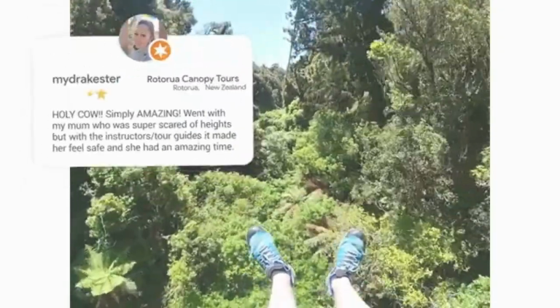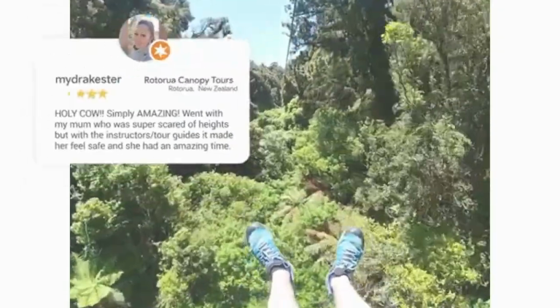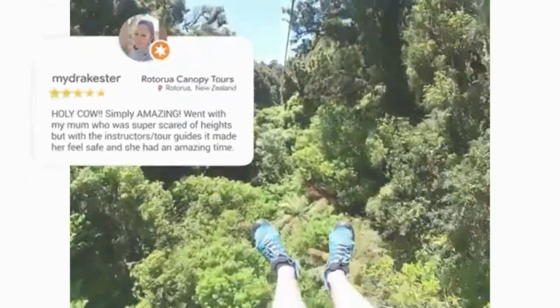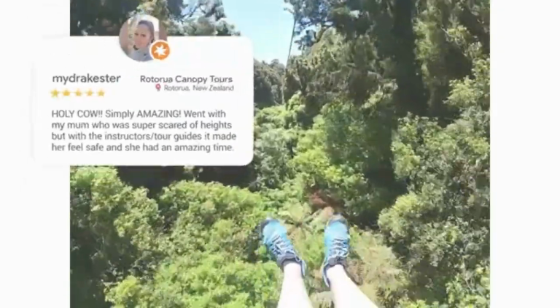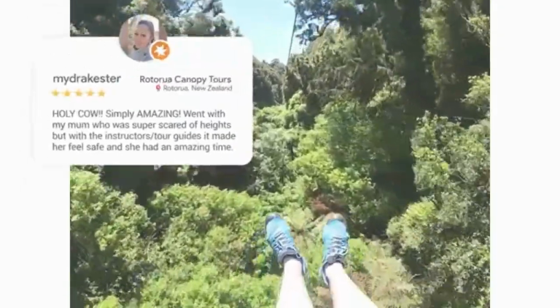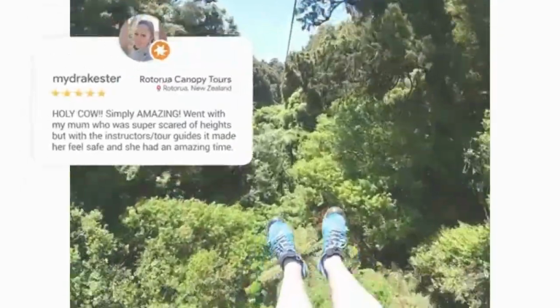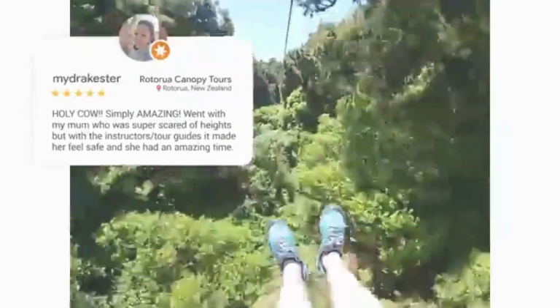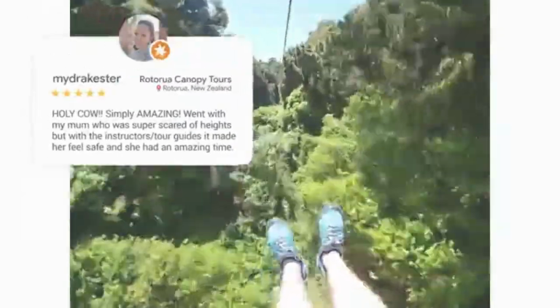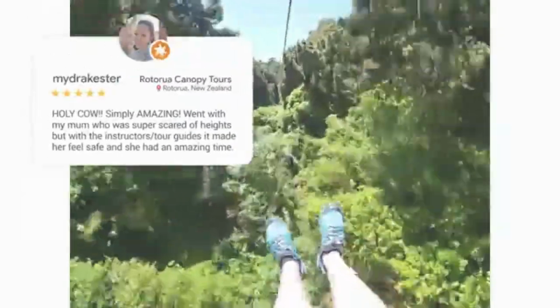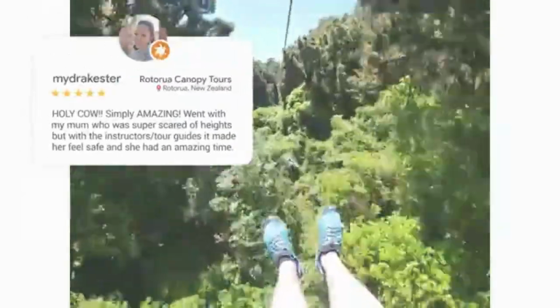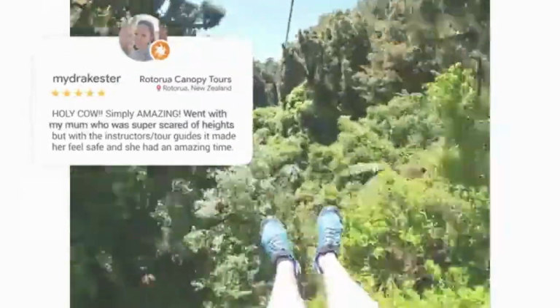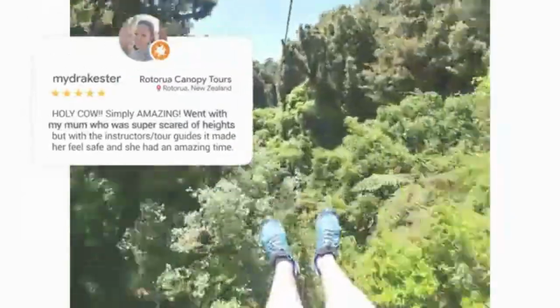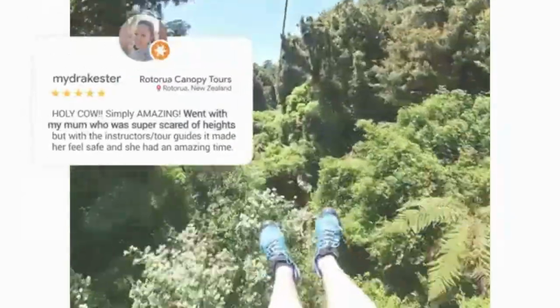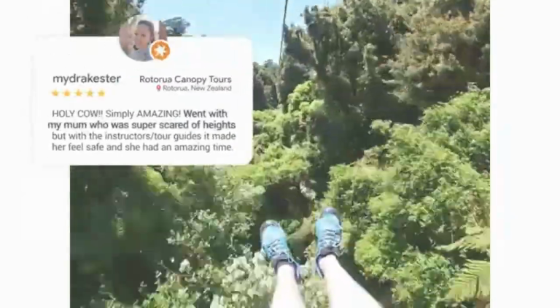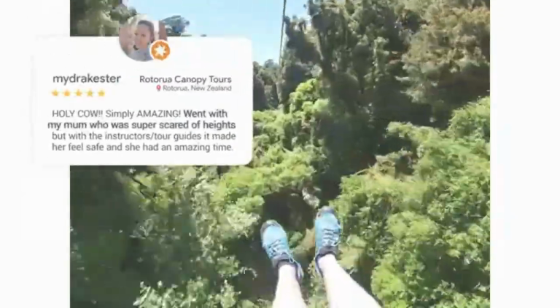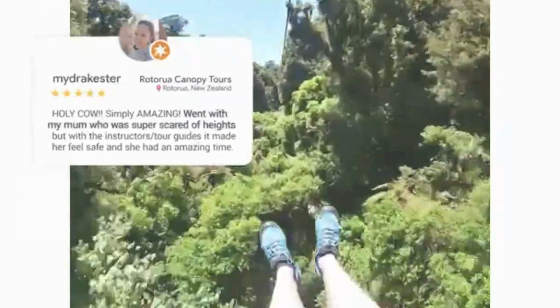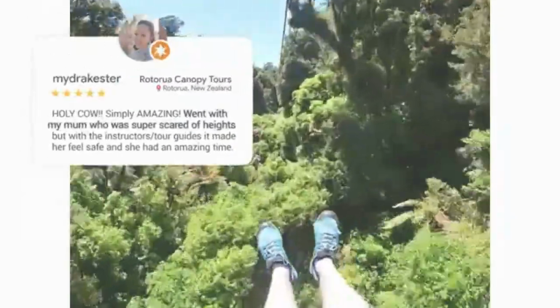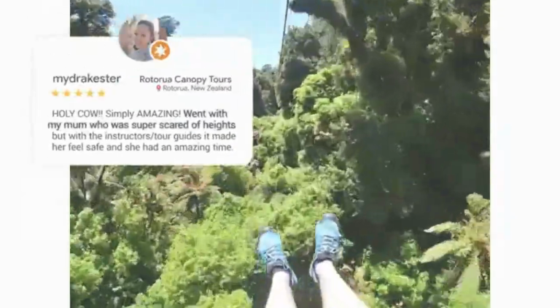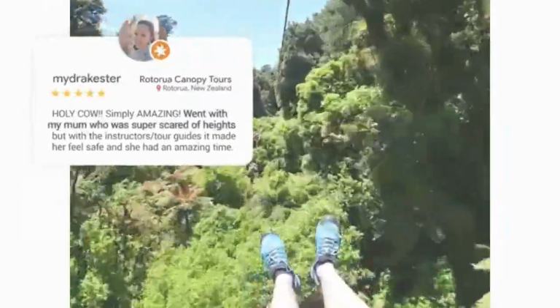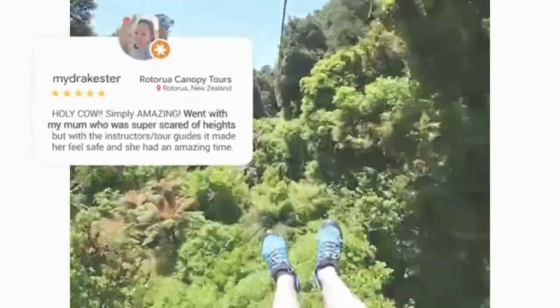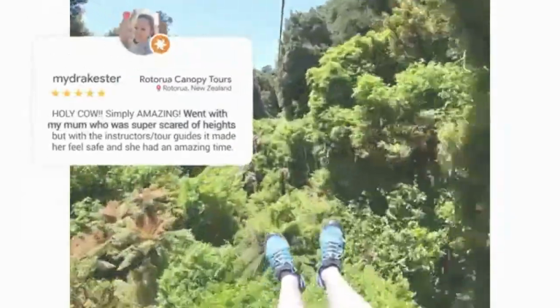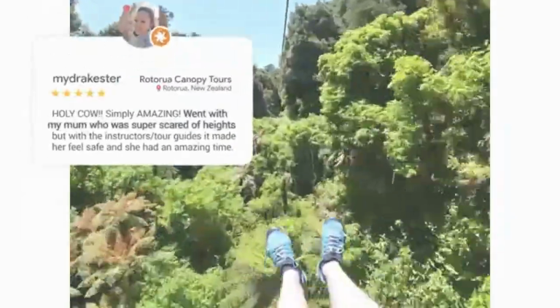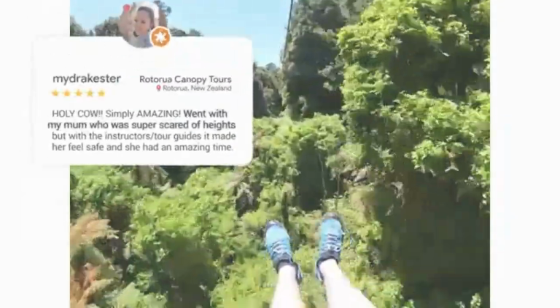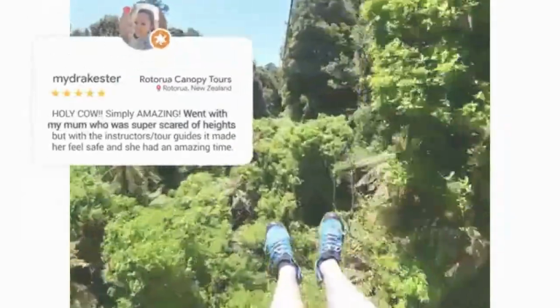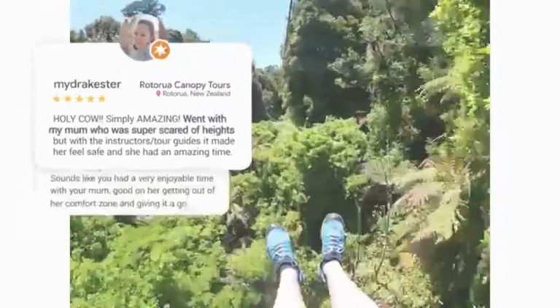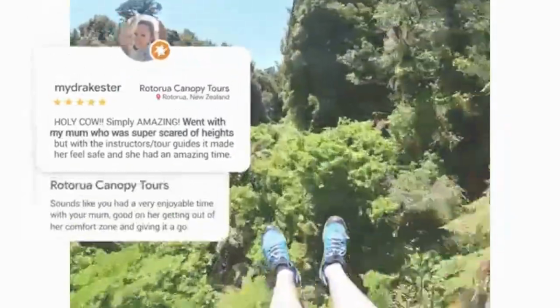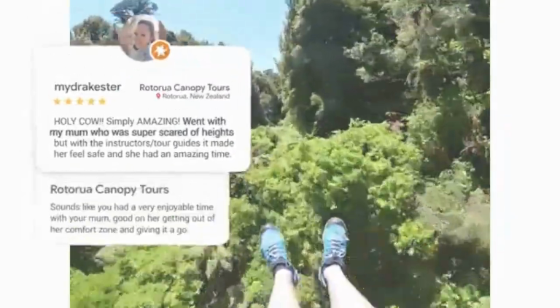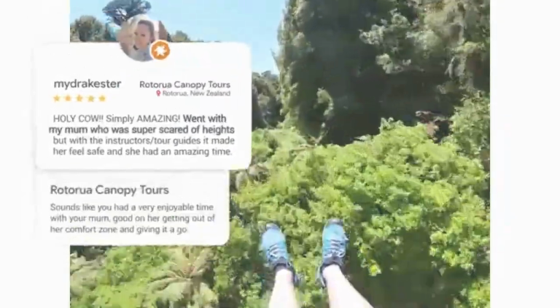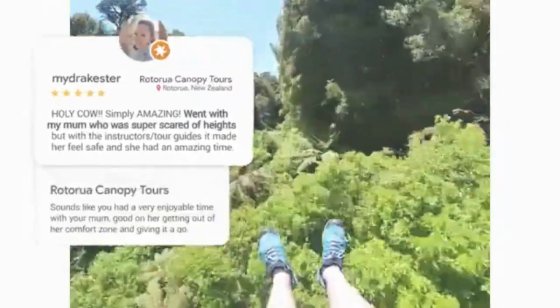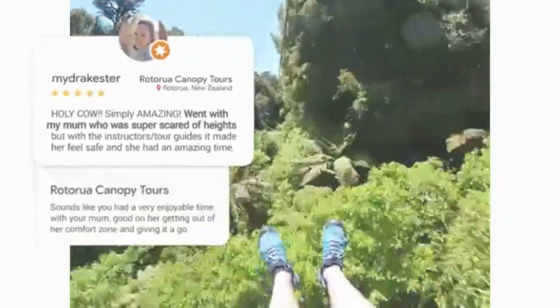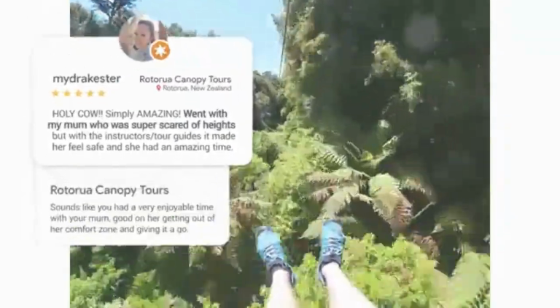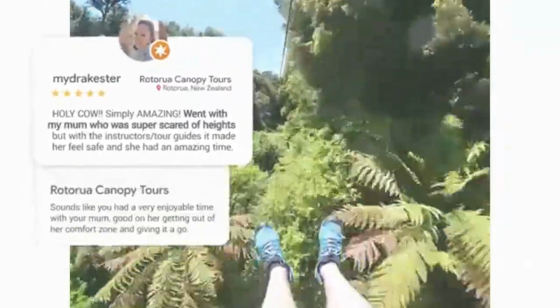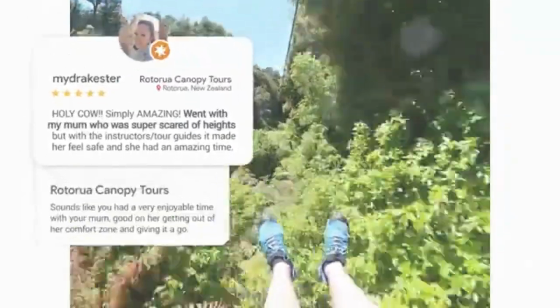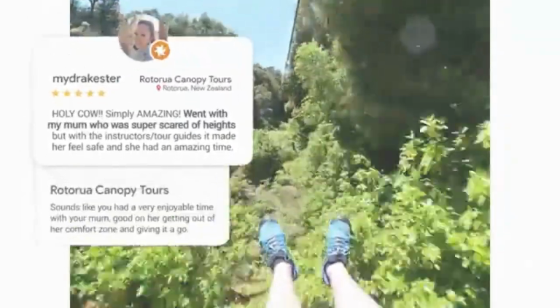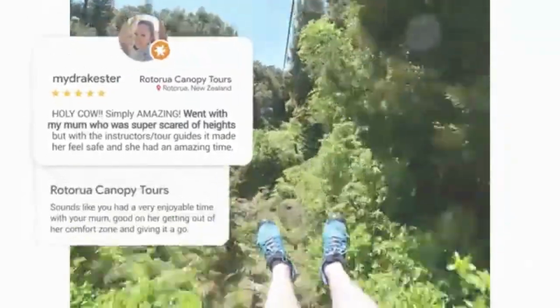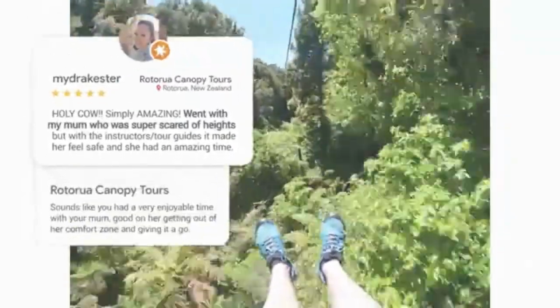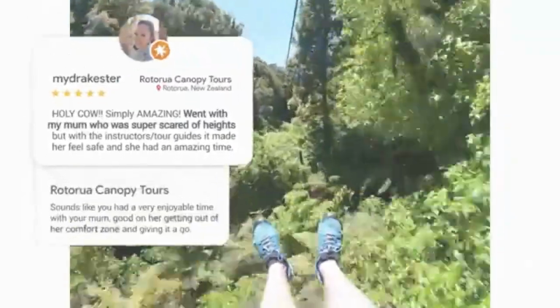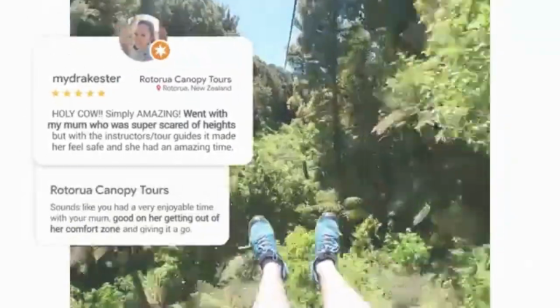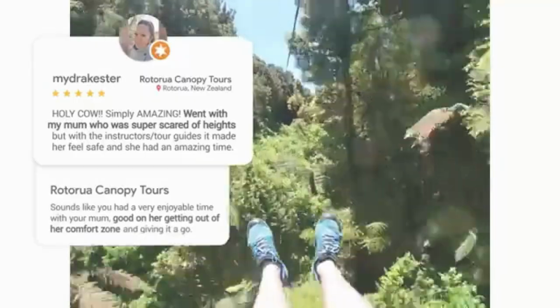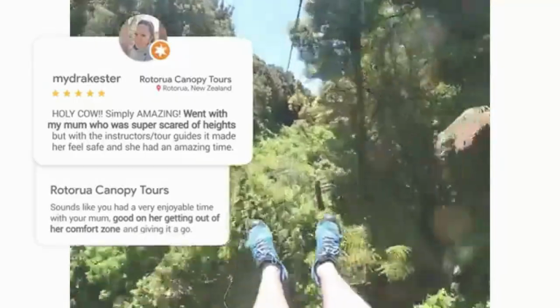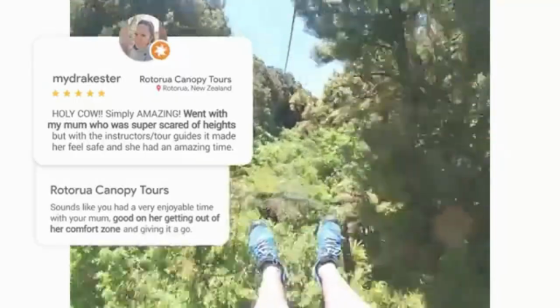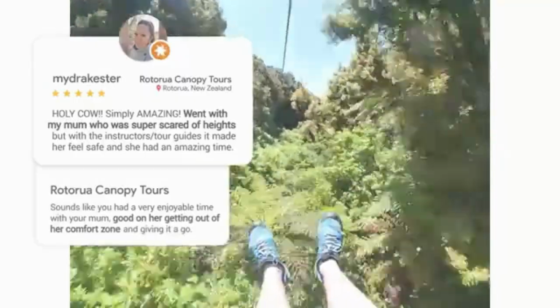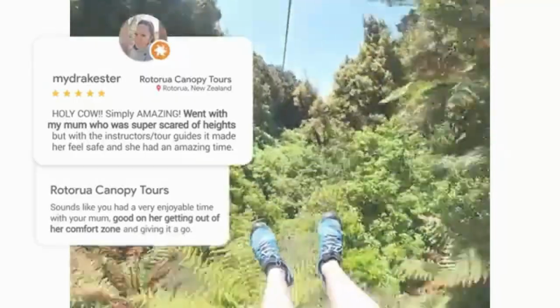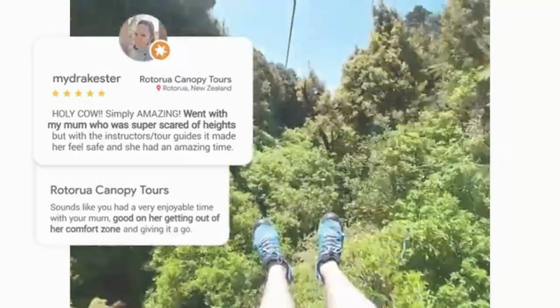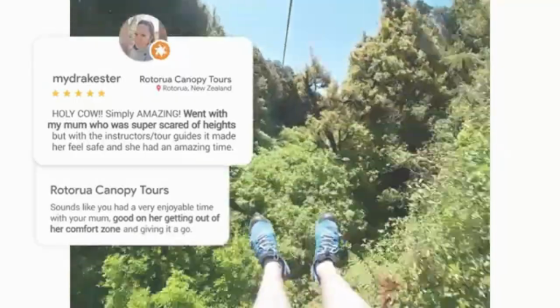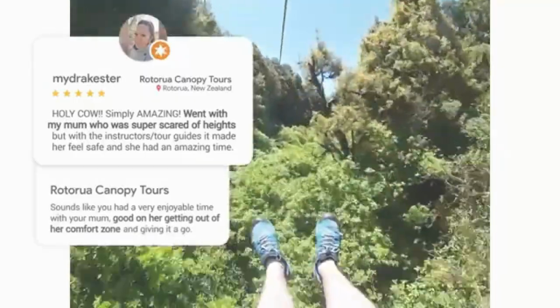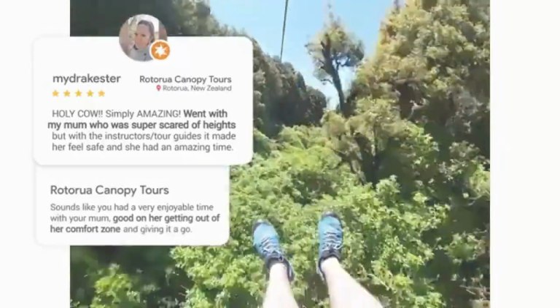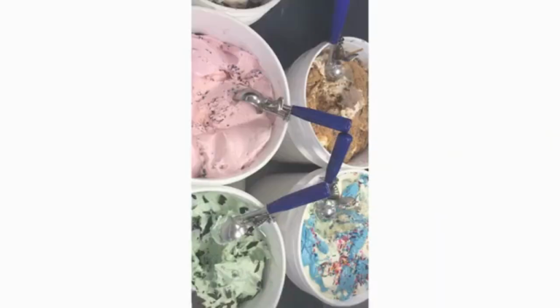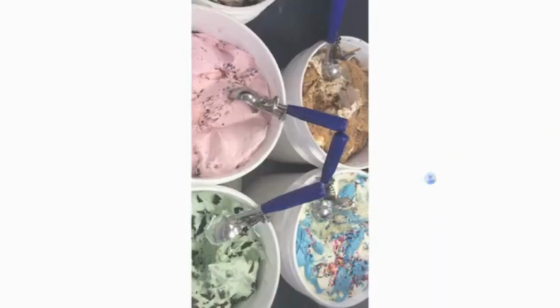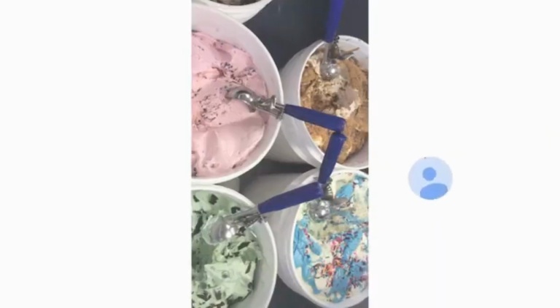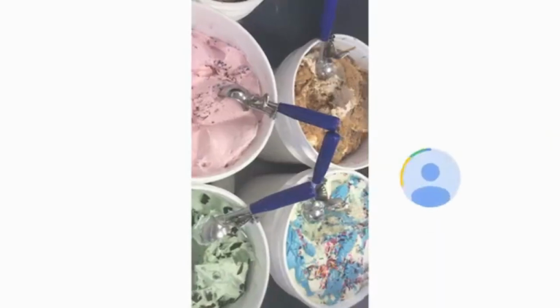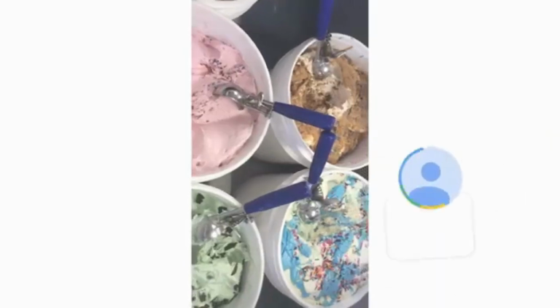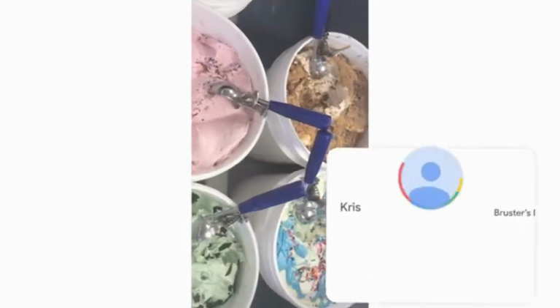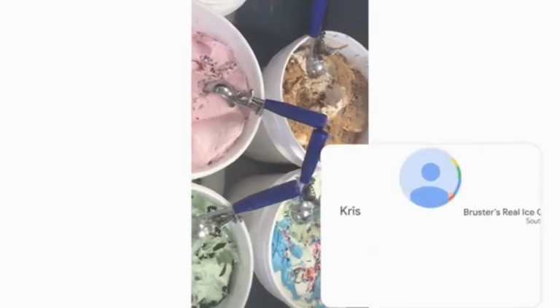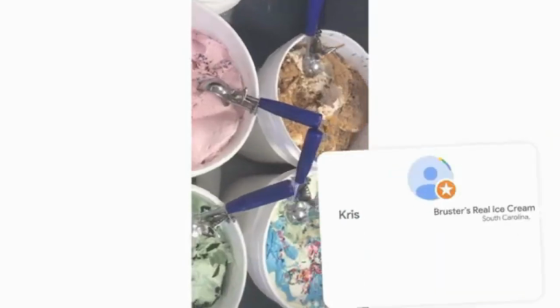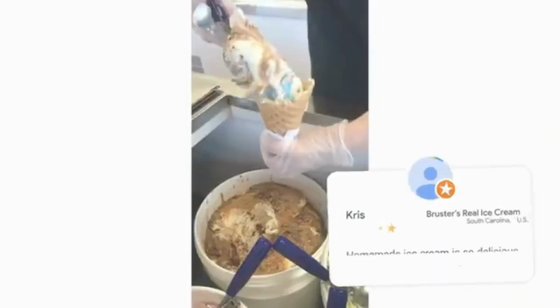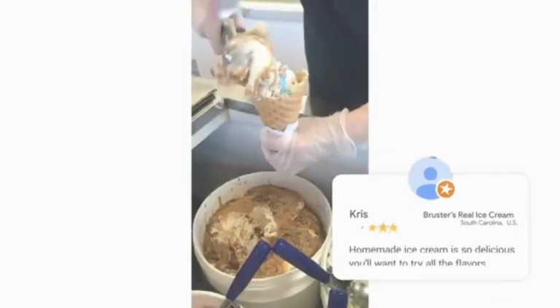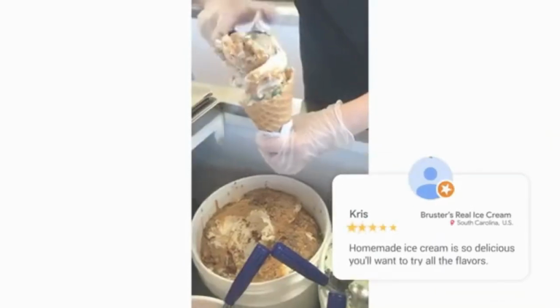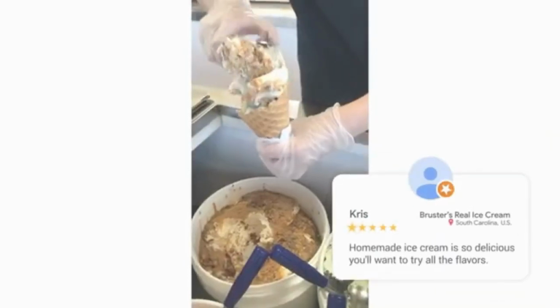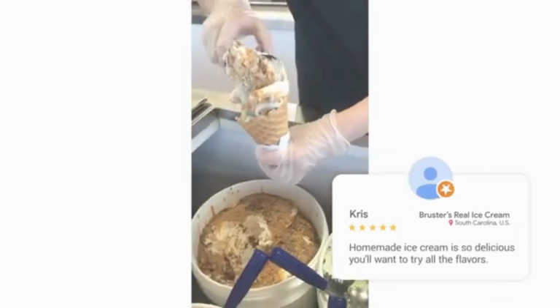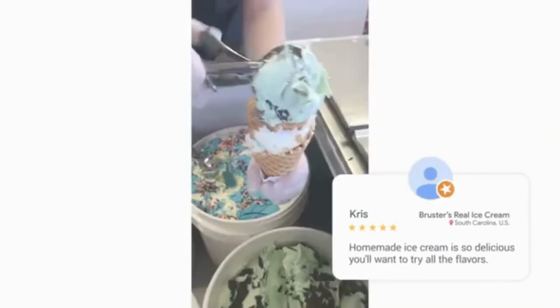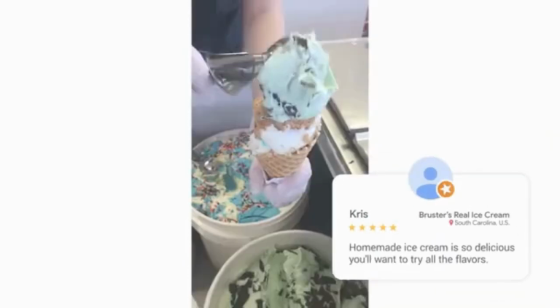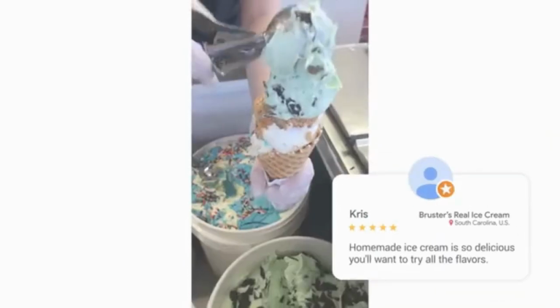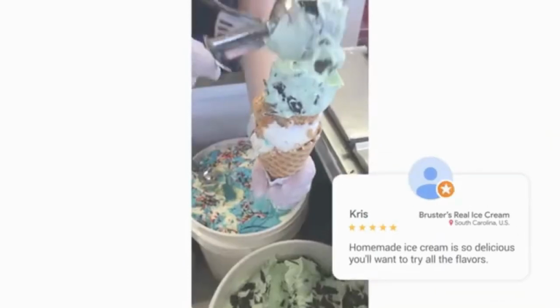Step four, repeat this three to four times. That's it. You're now a level 10 Google local guide almost instantly.